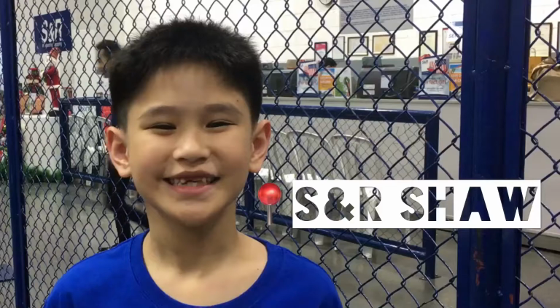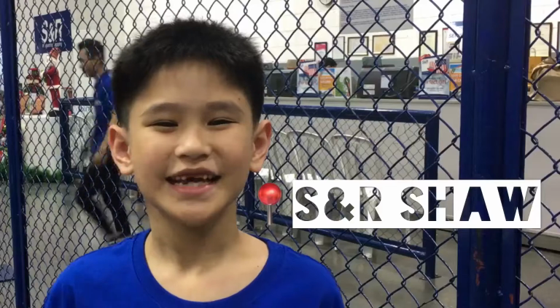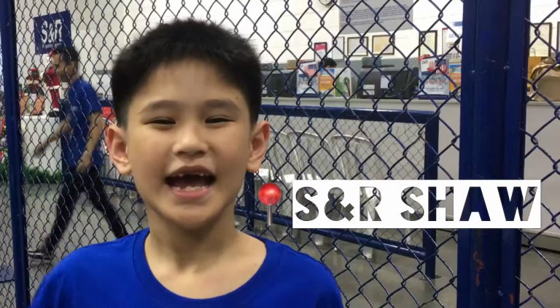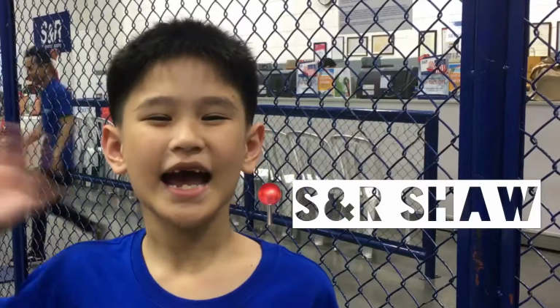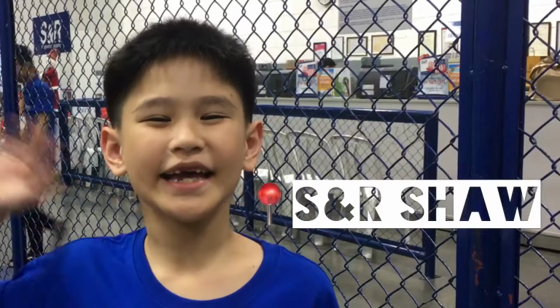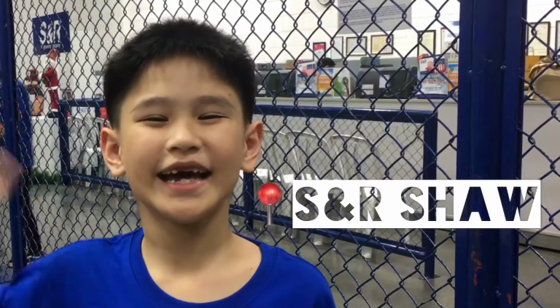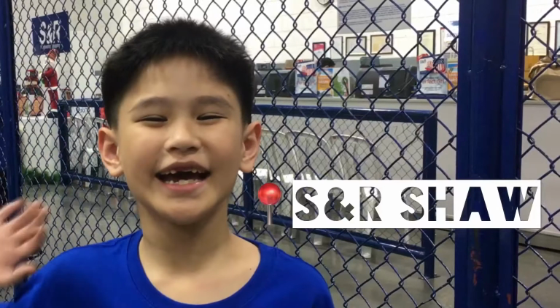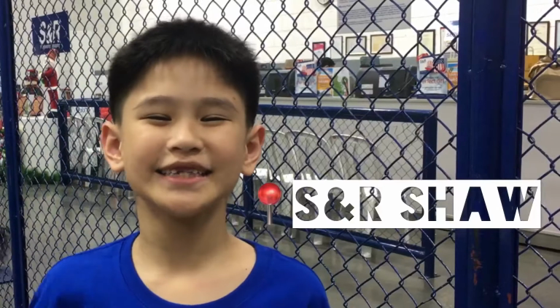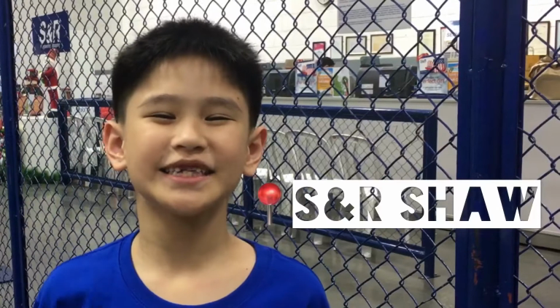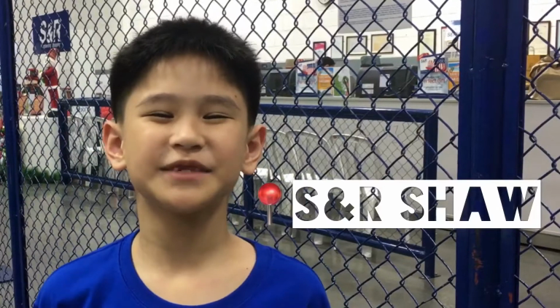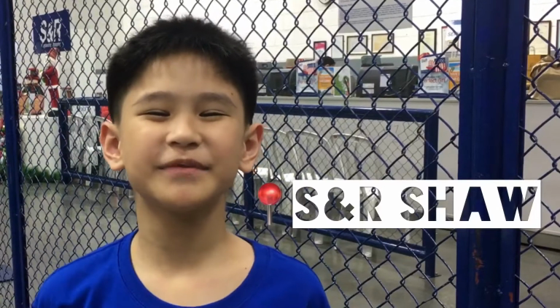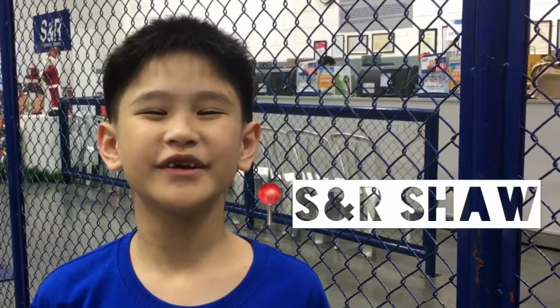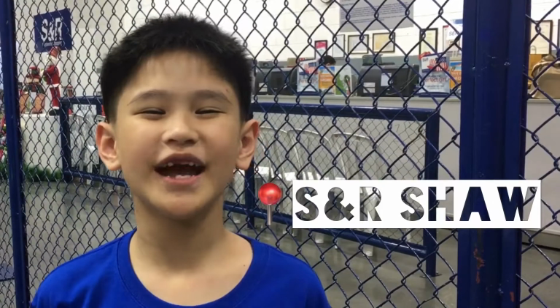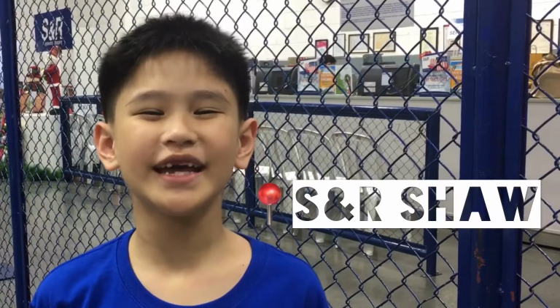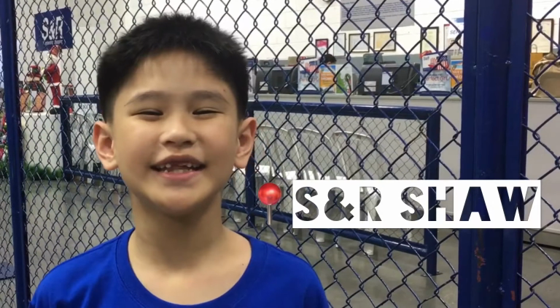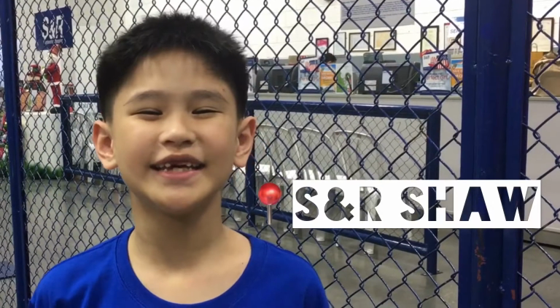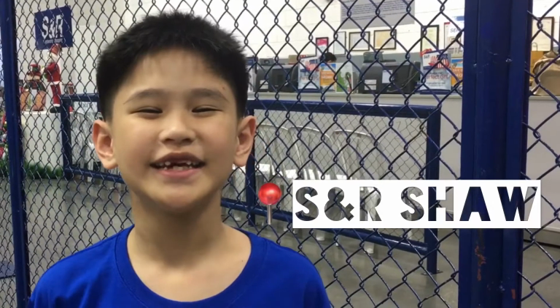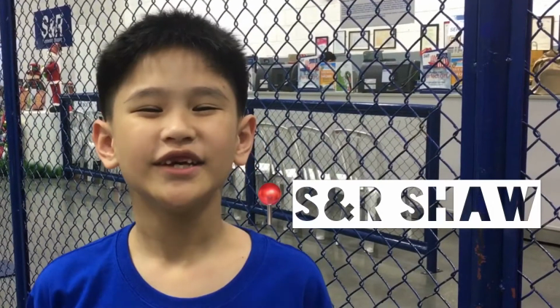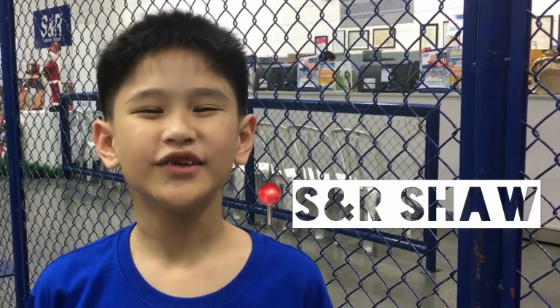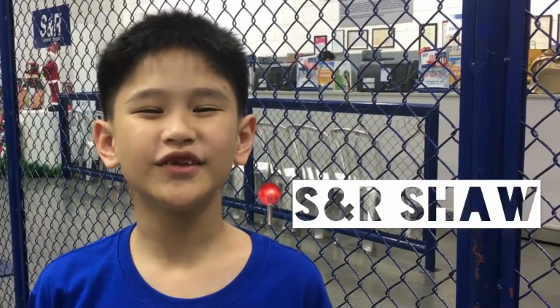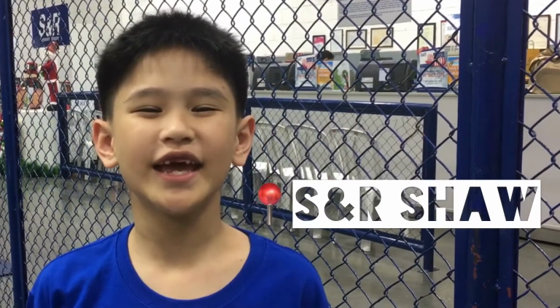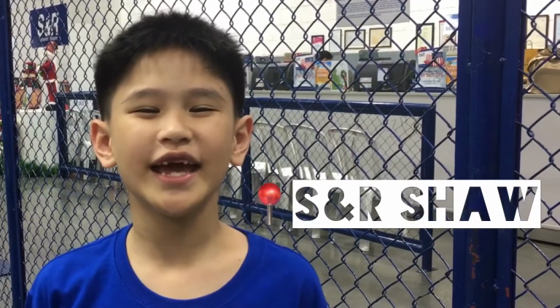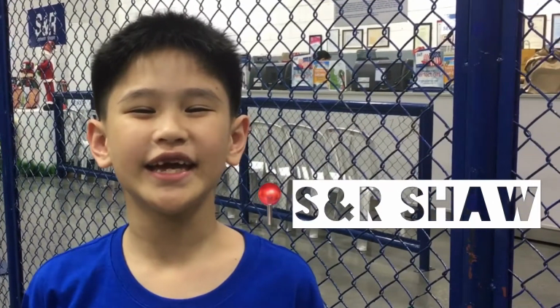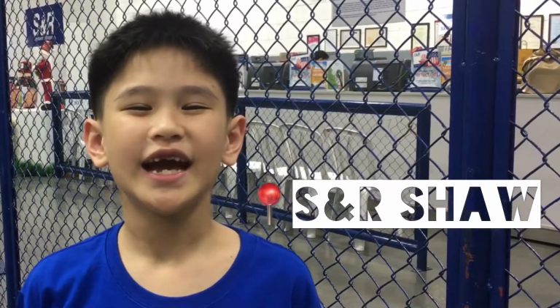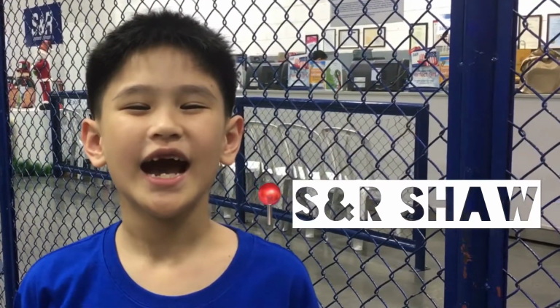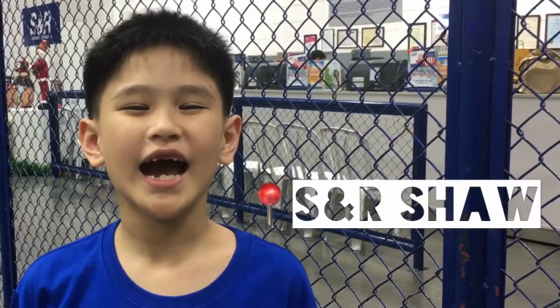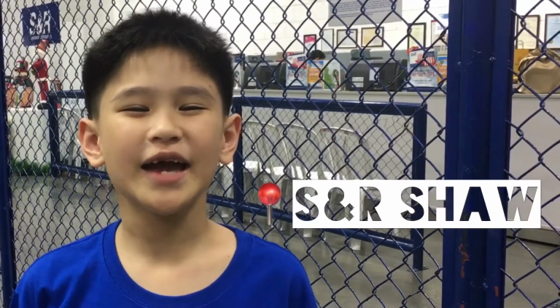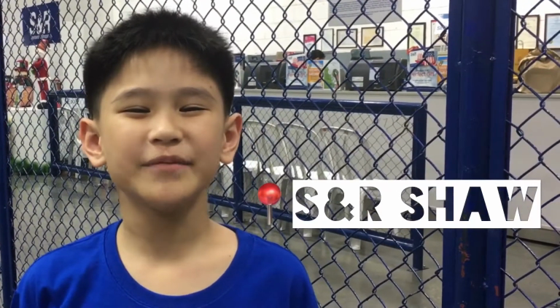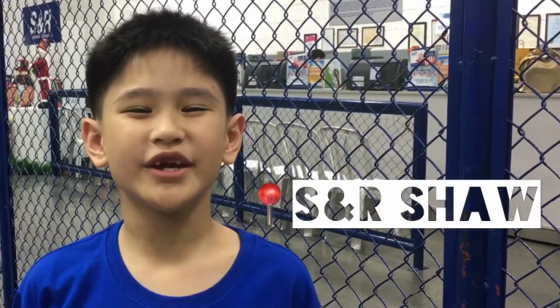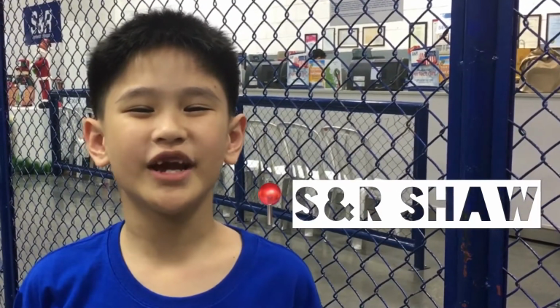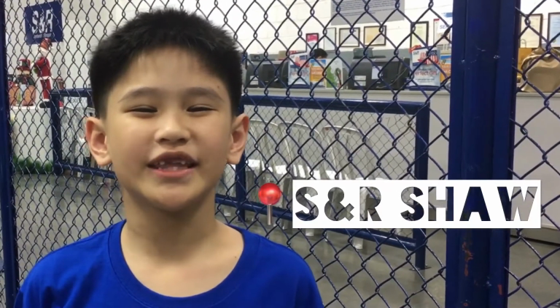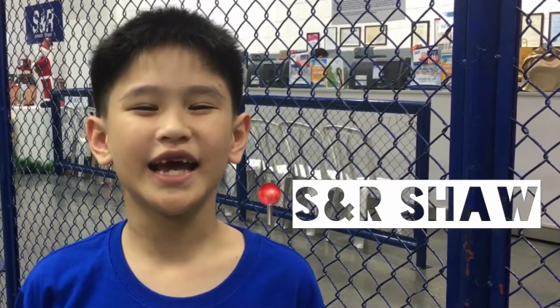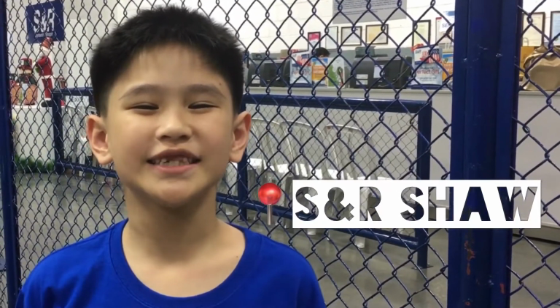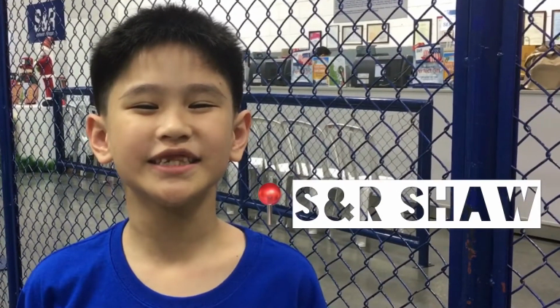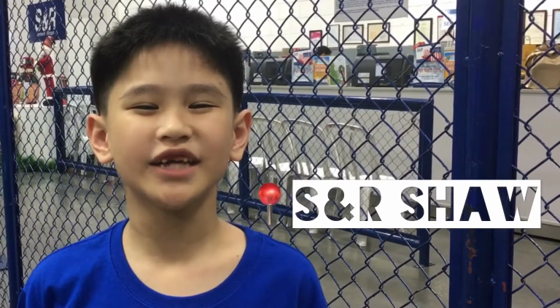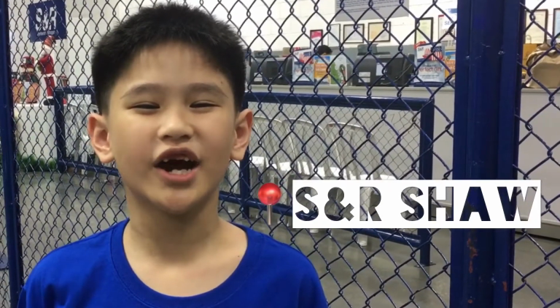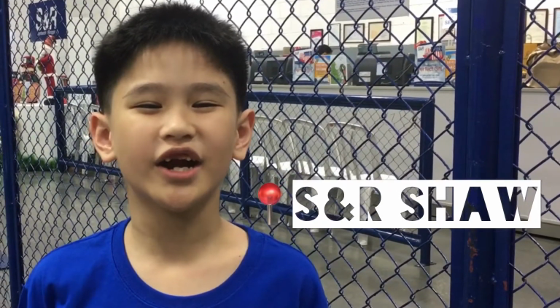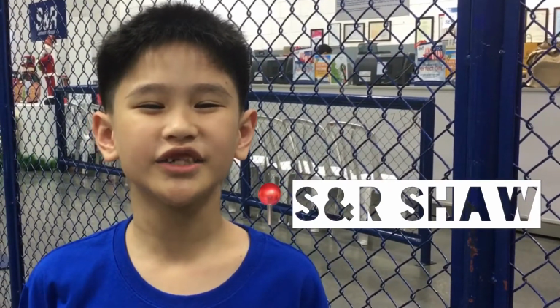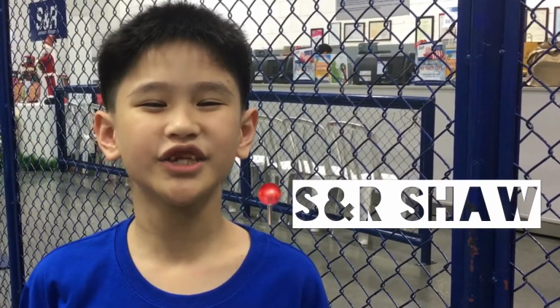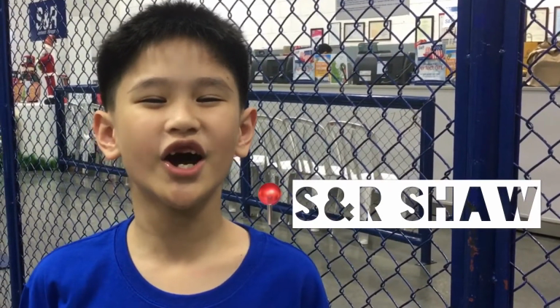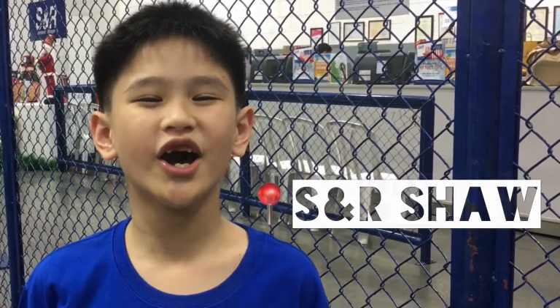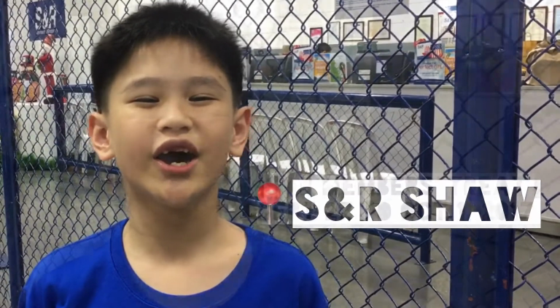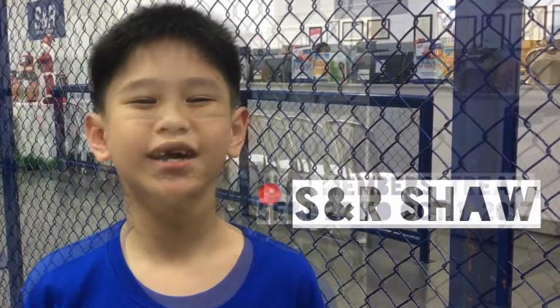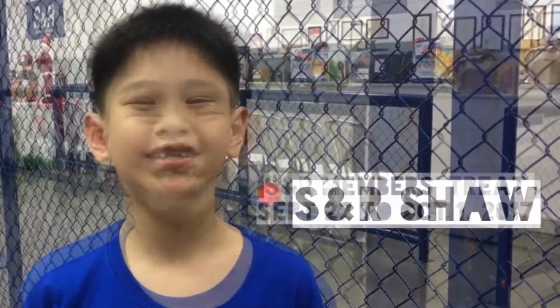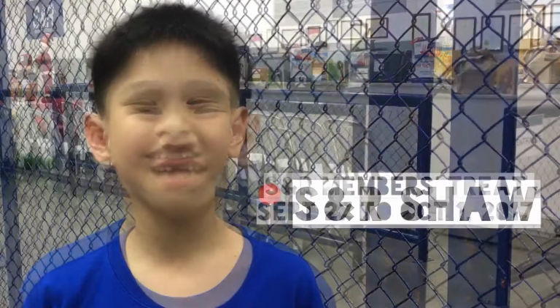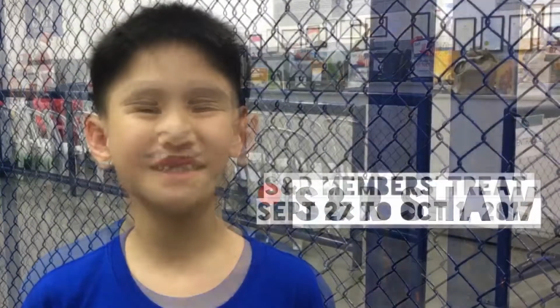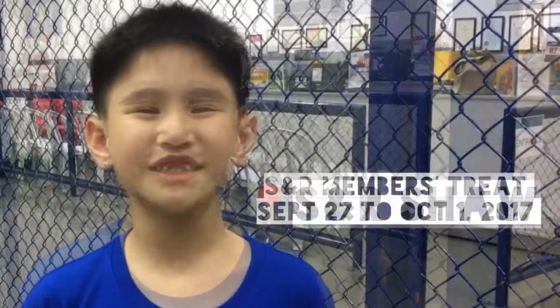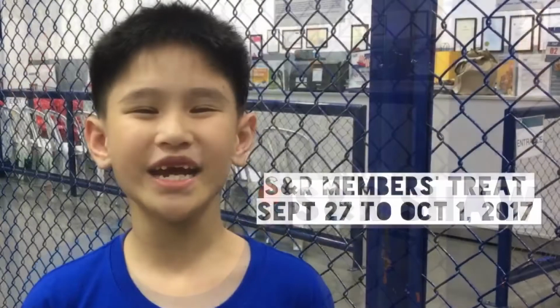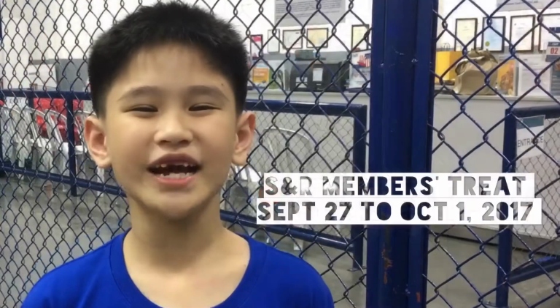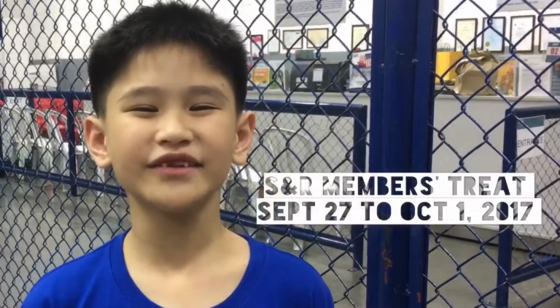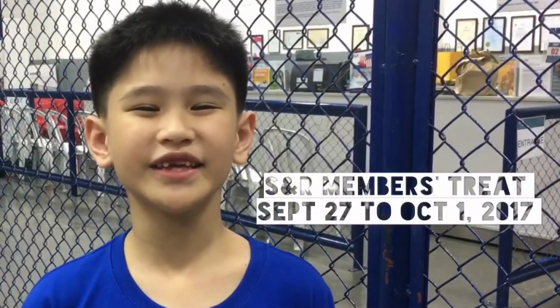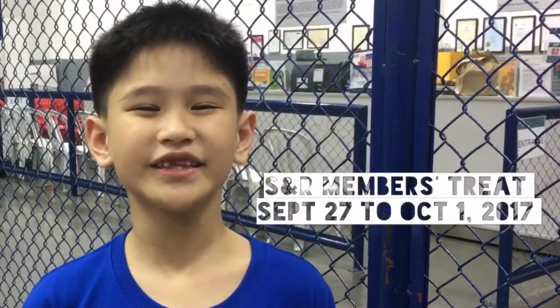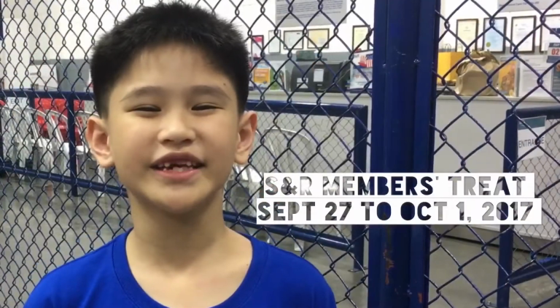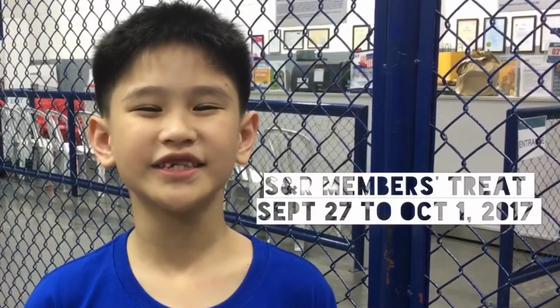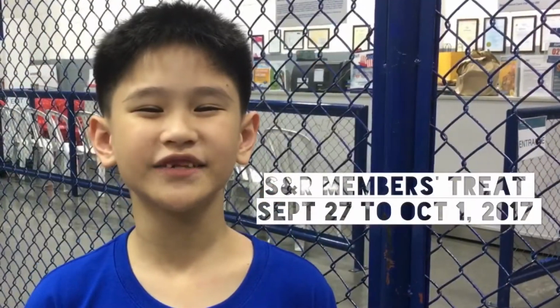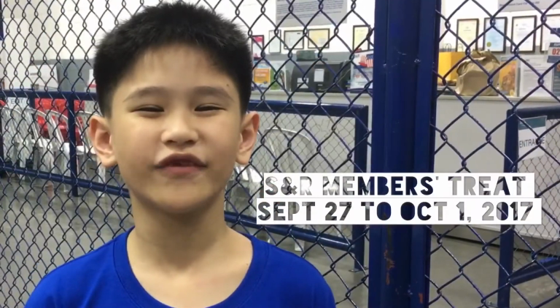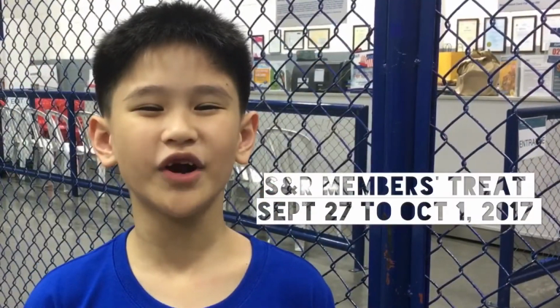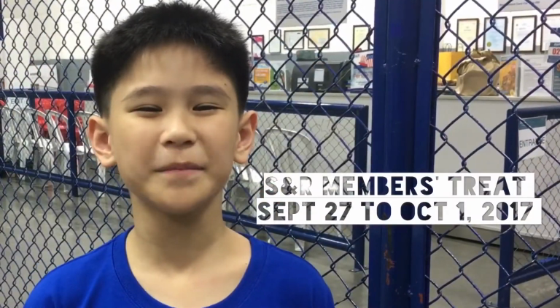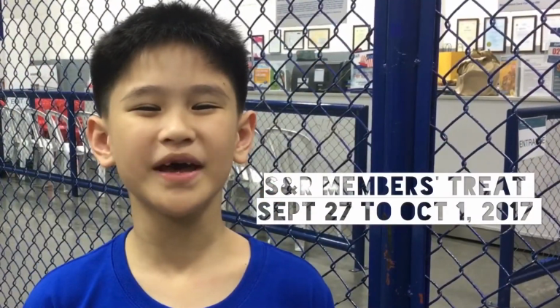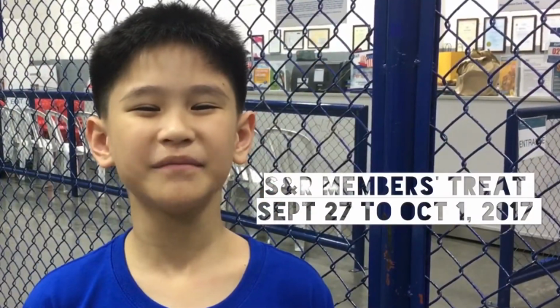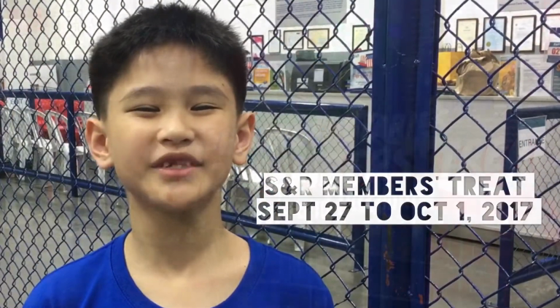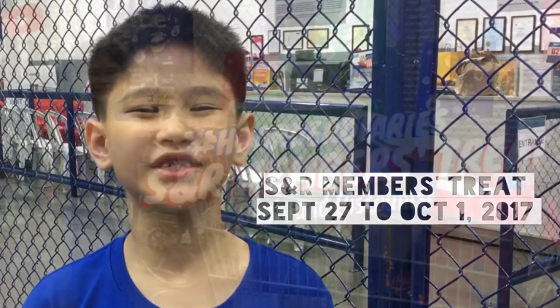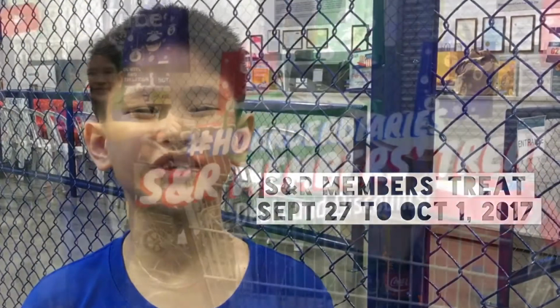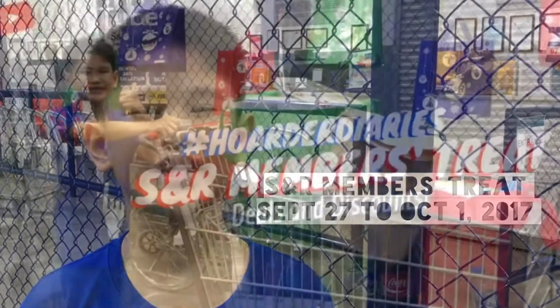Hi guys, it's me Riley. Today, I'm here at S&R Shaw. Let's check out the deals for Memory Street.